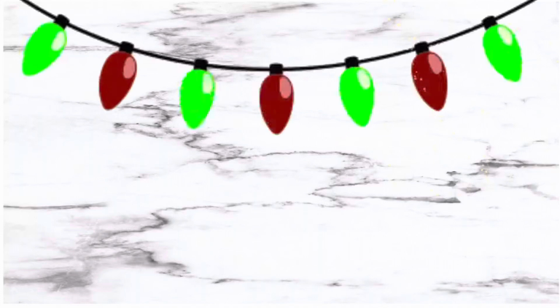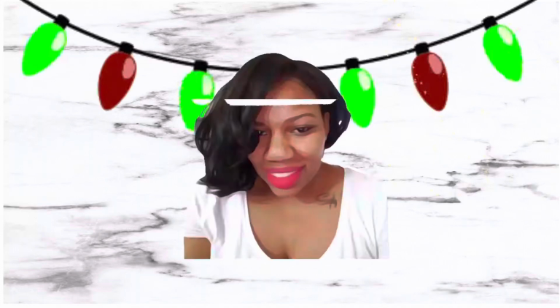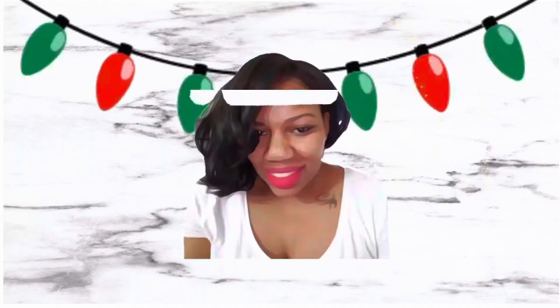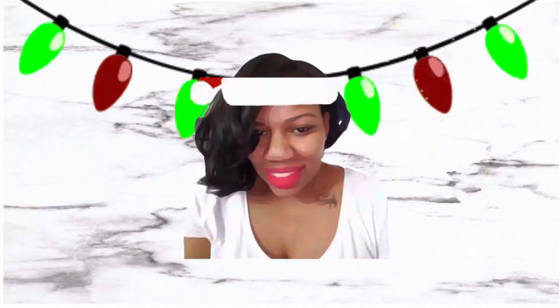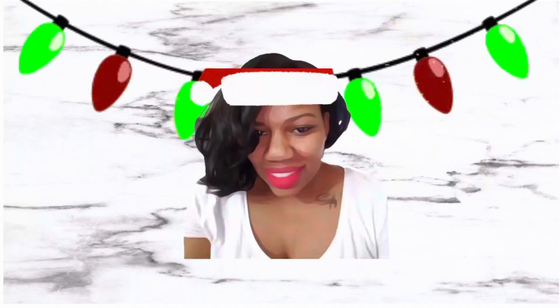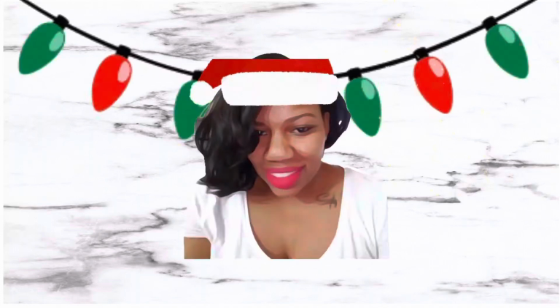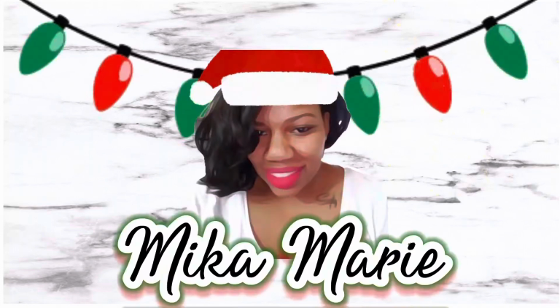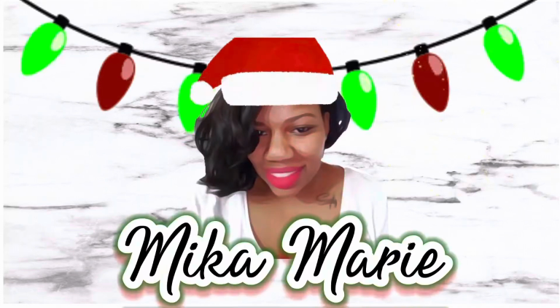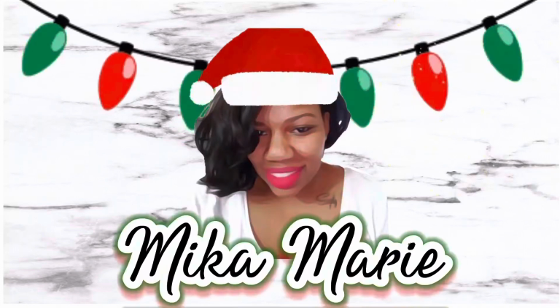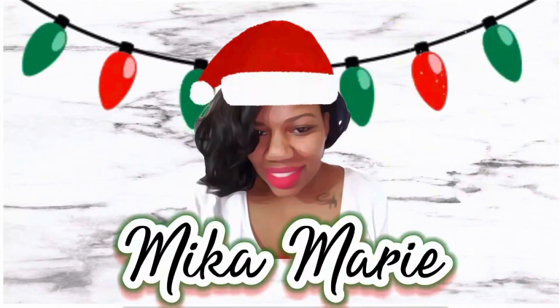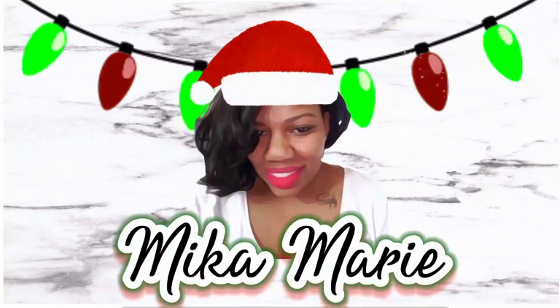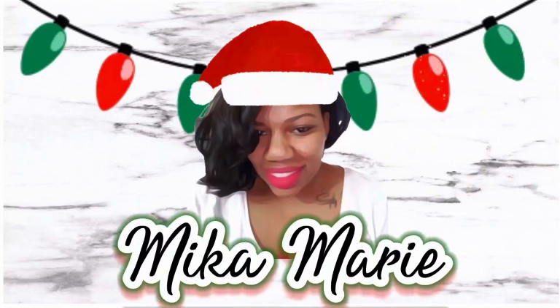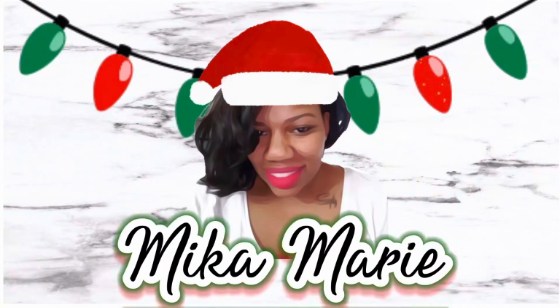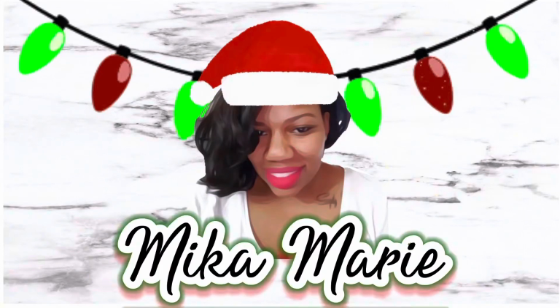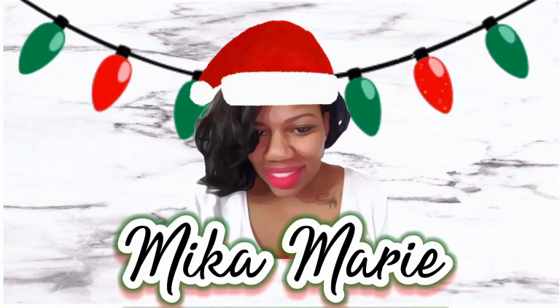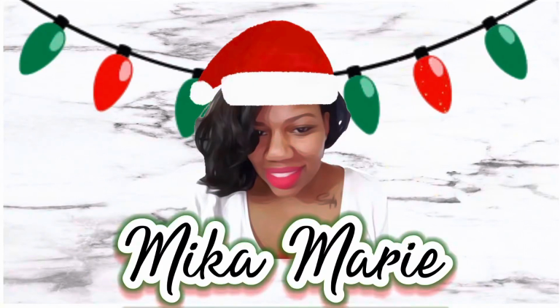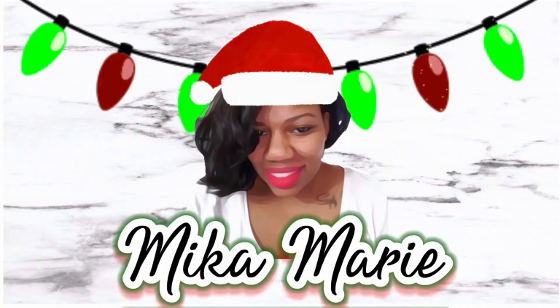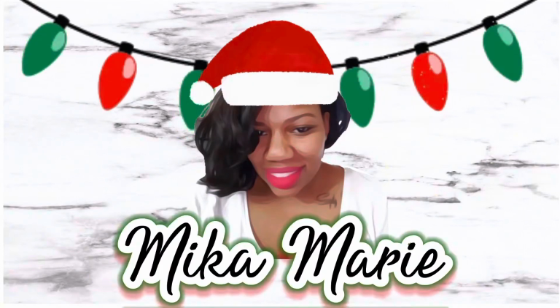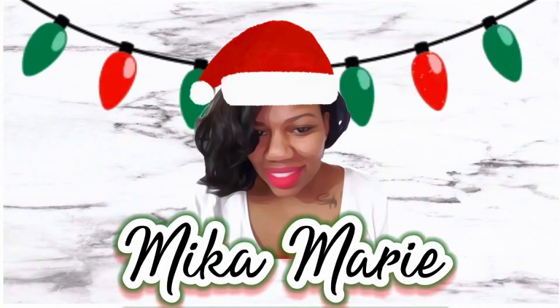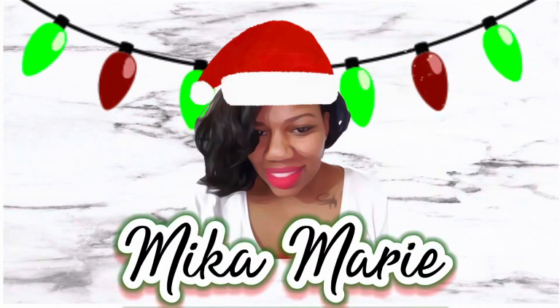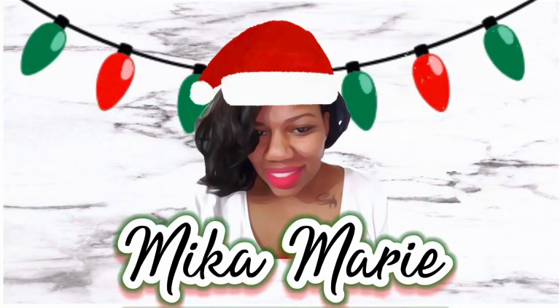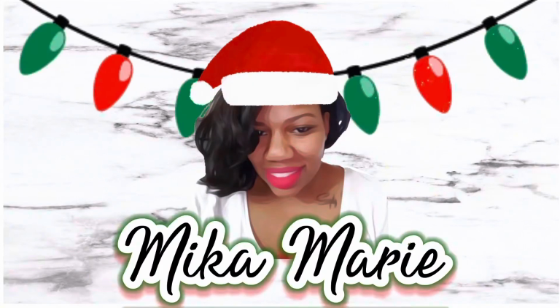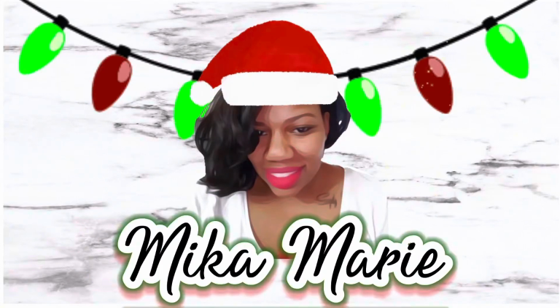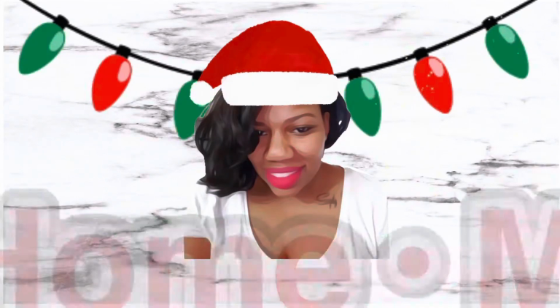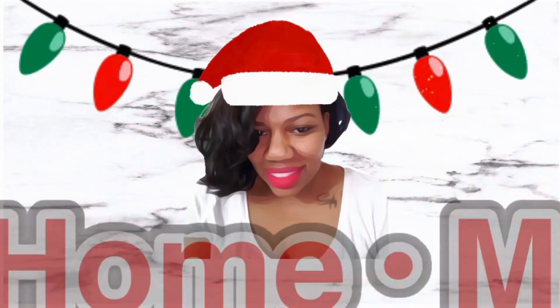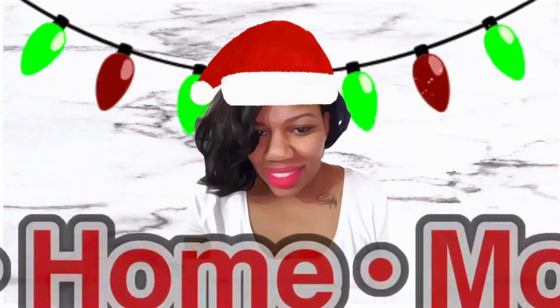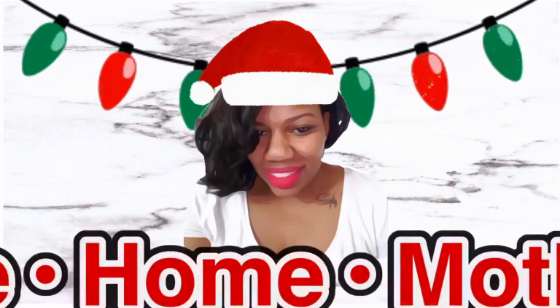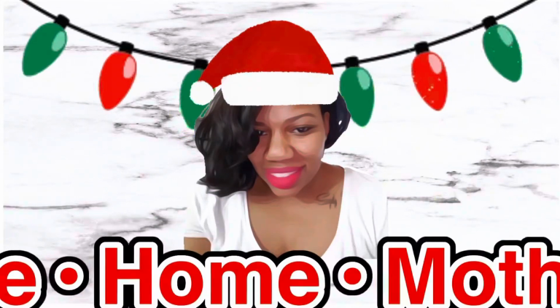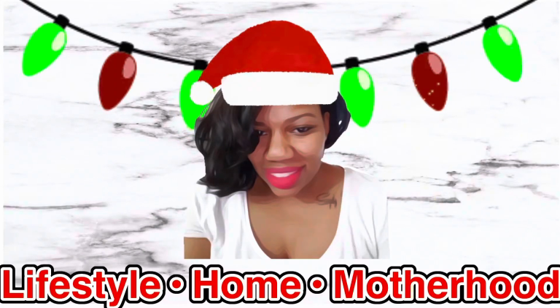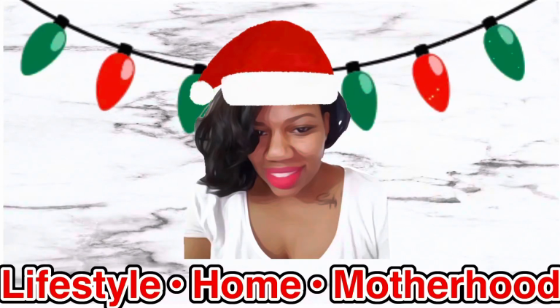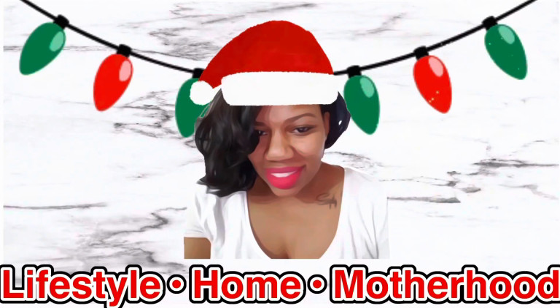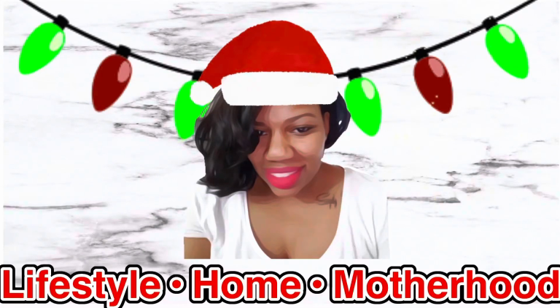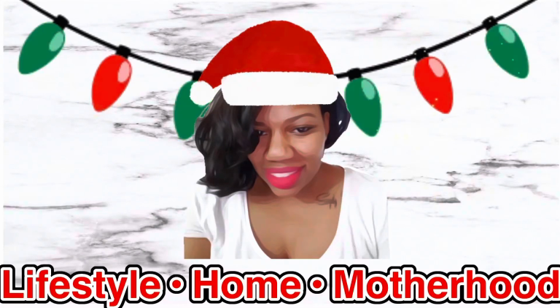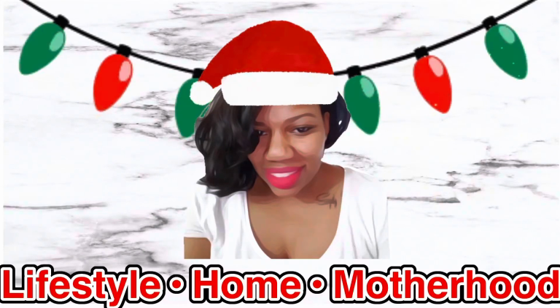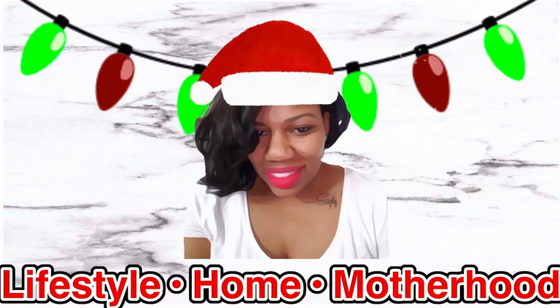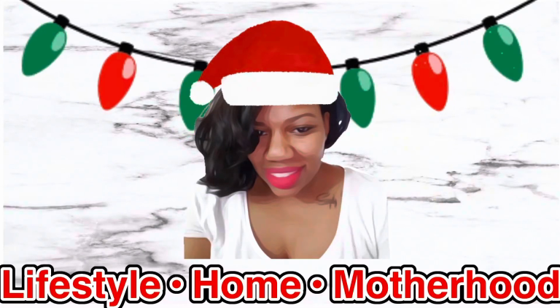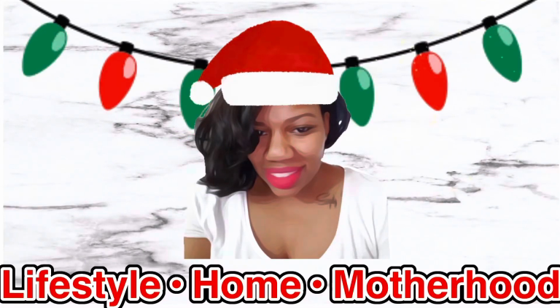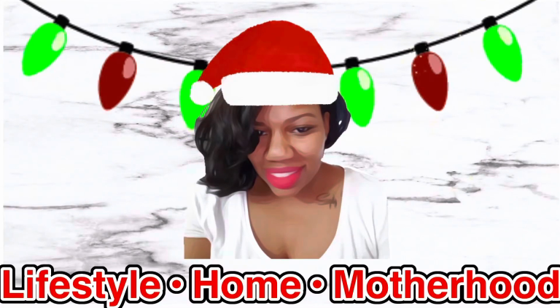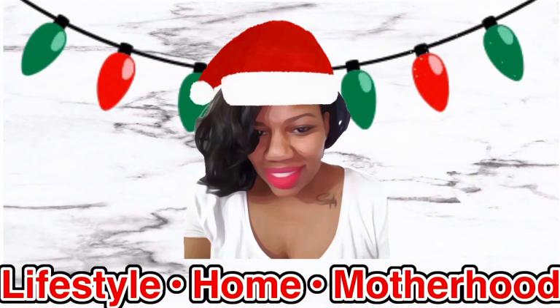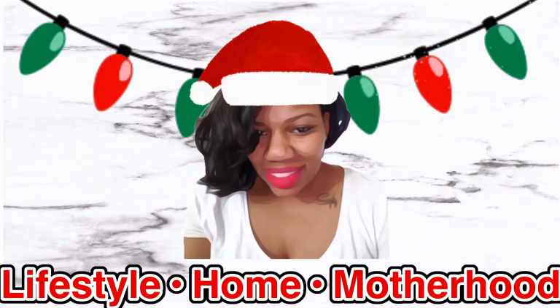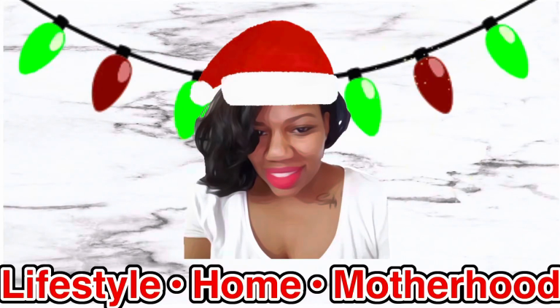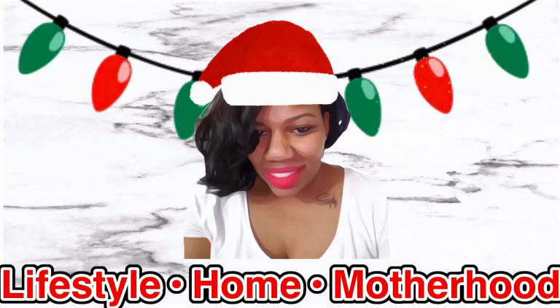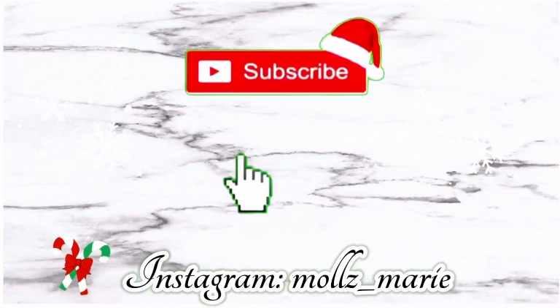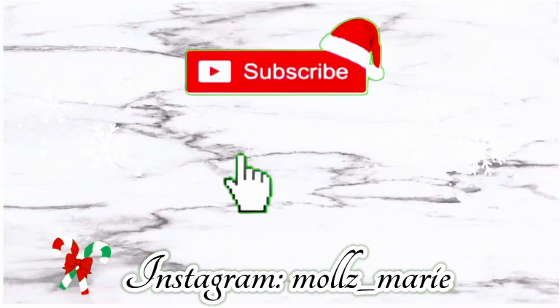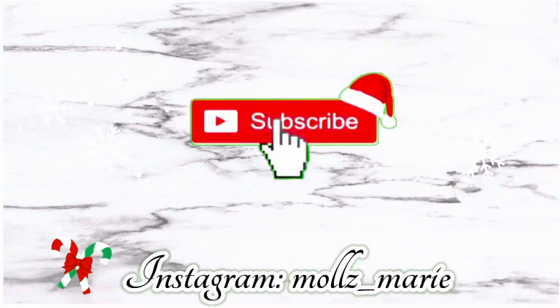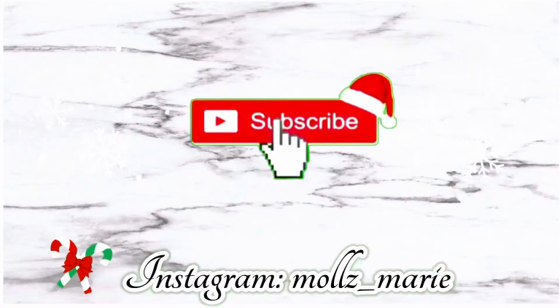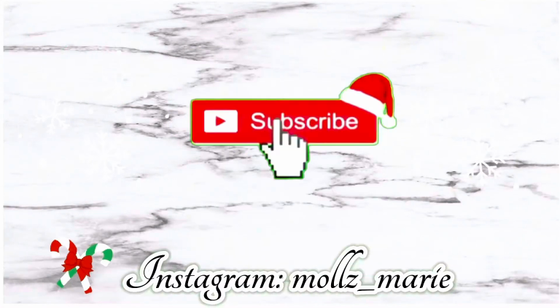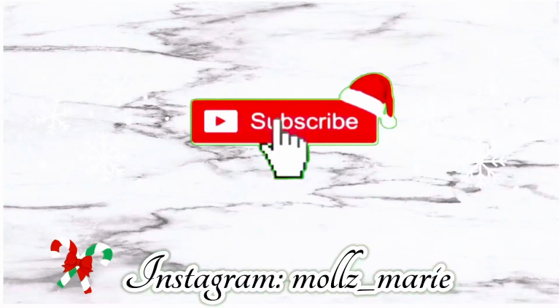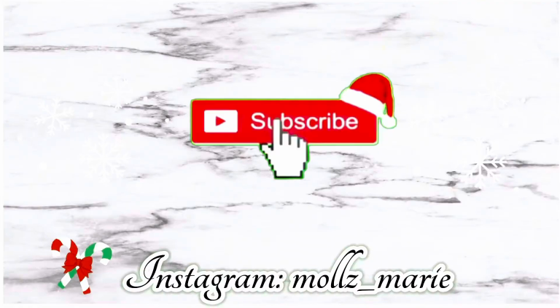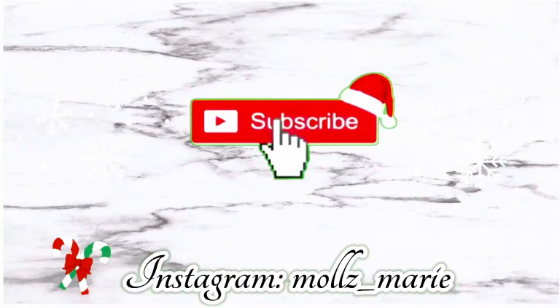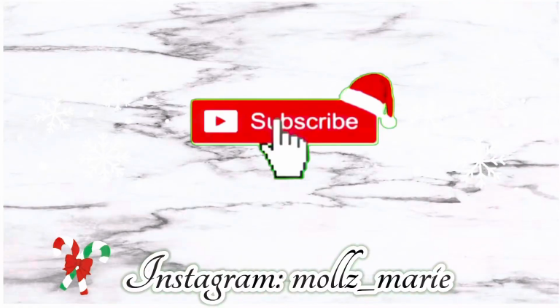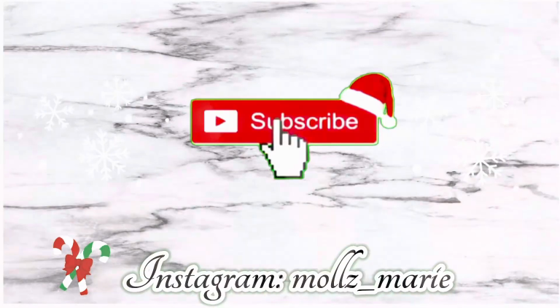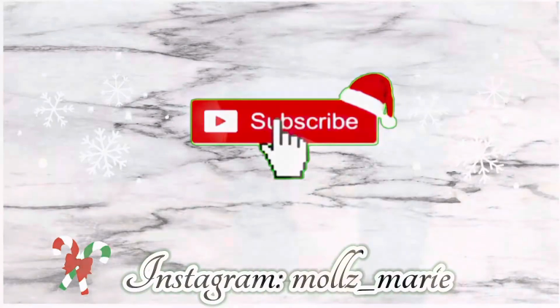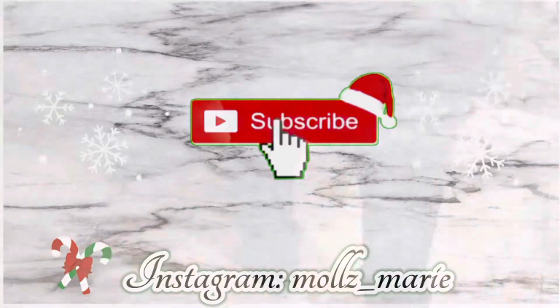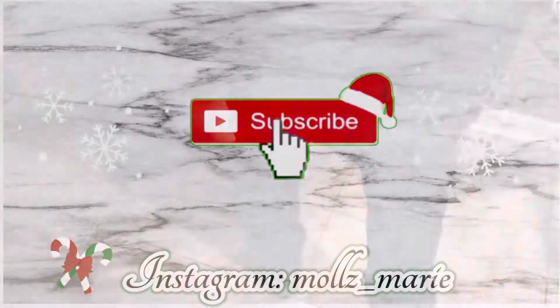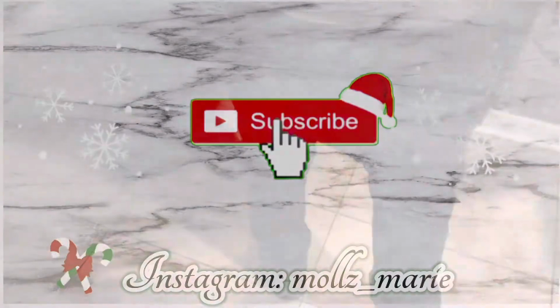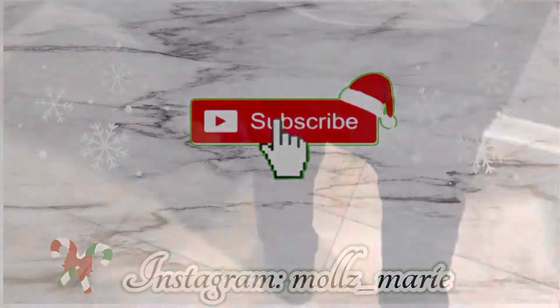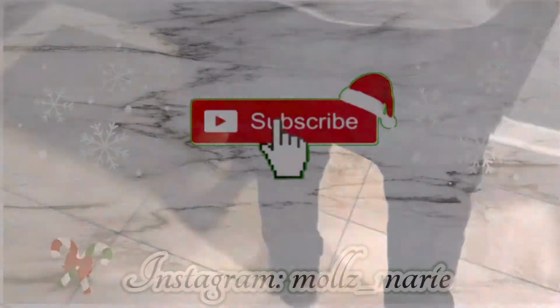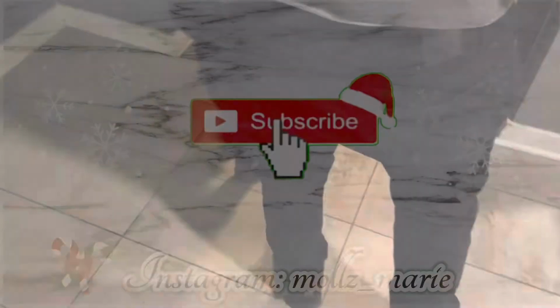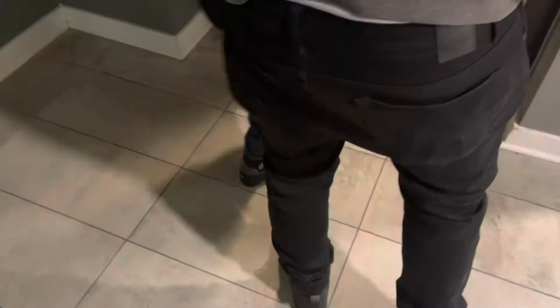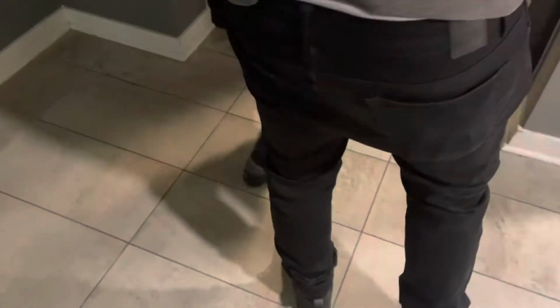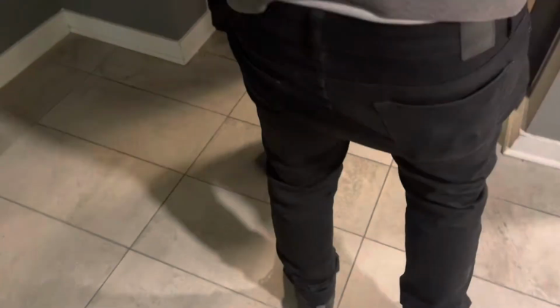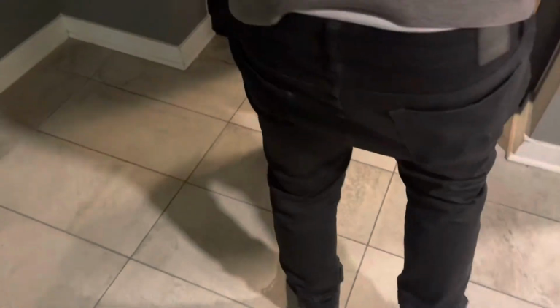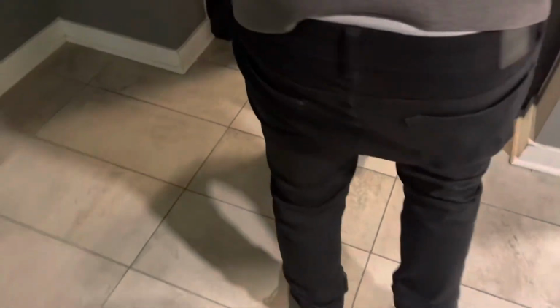This video is brought to you by S.T.A.L.A.N.